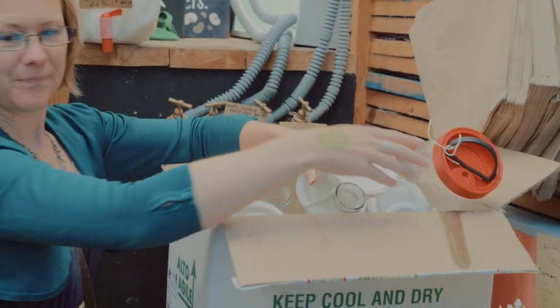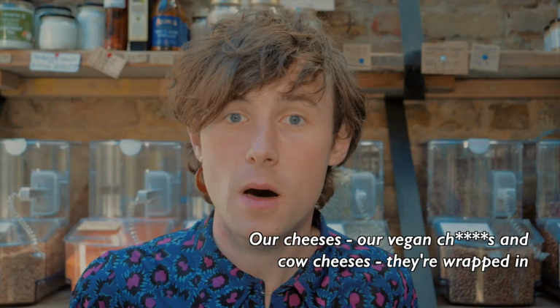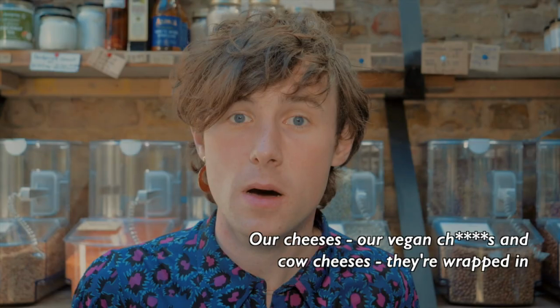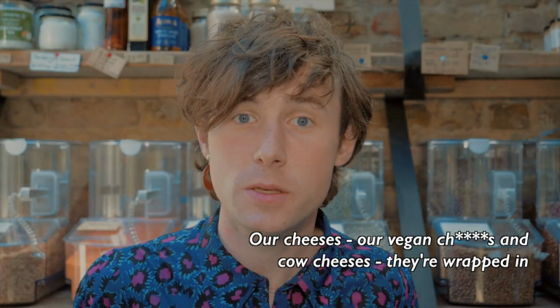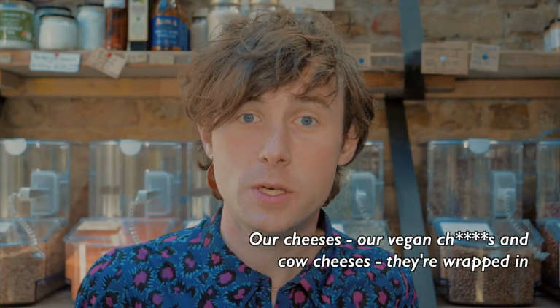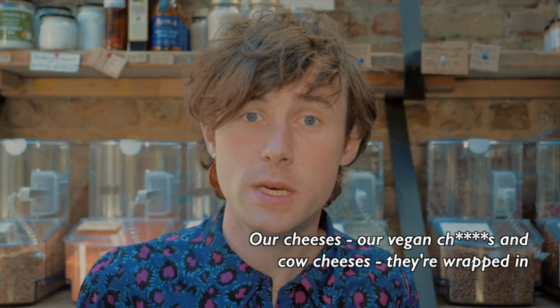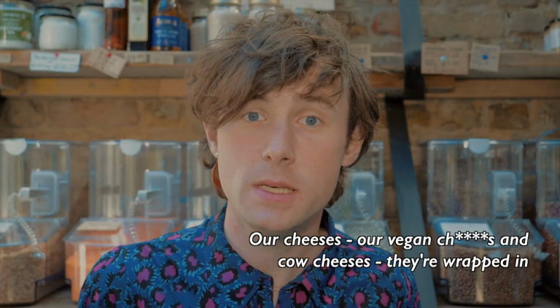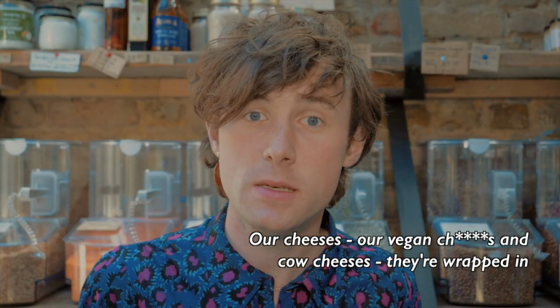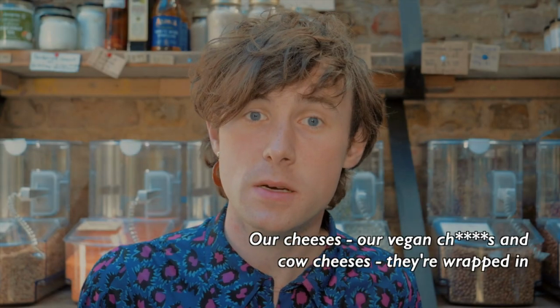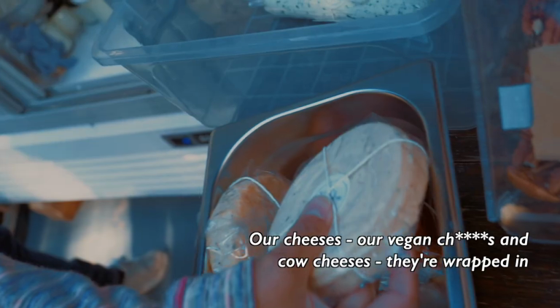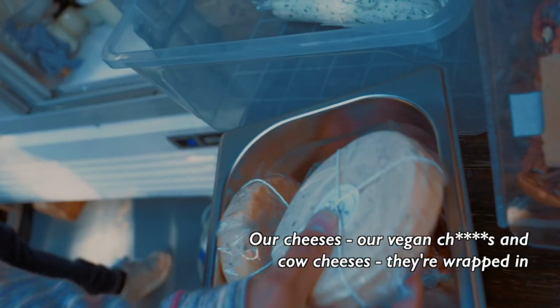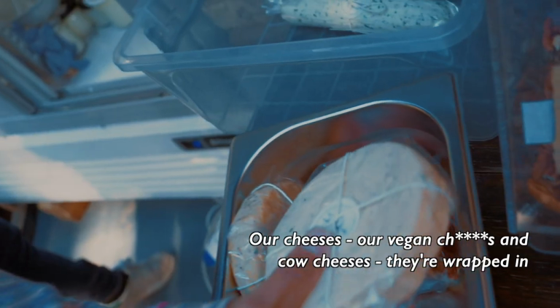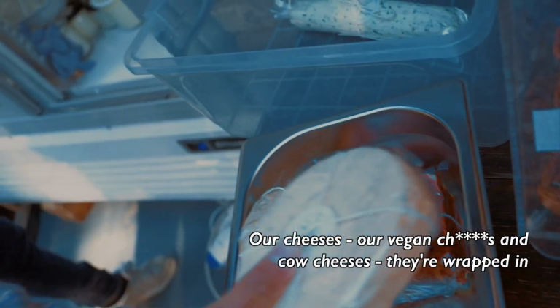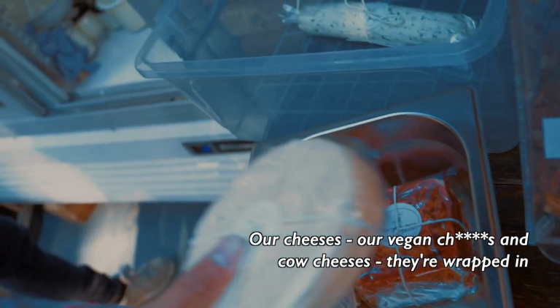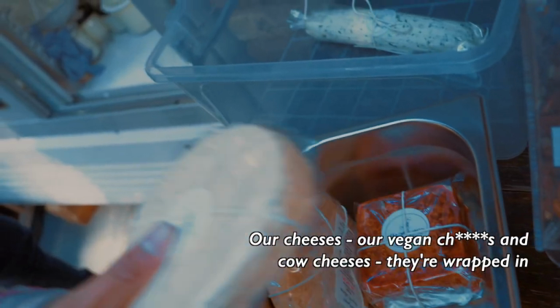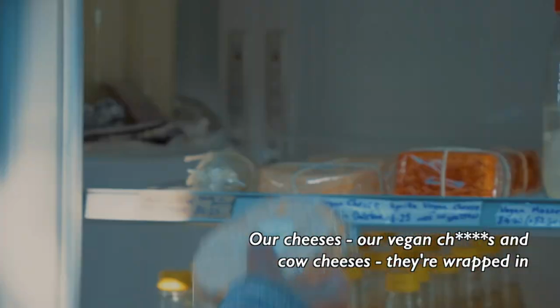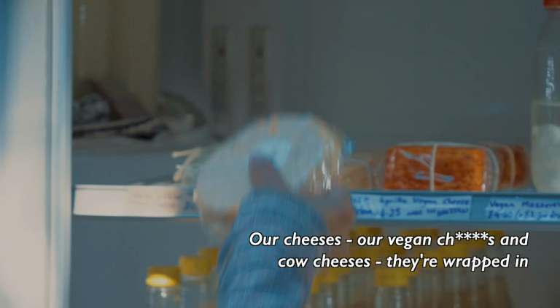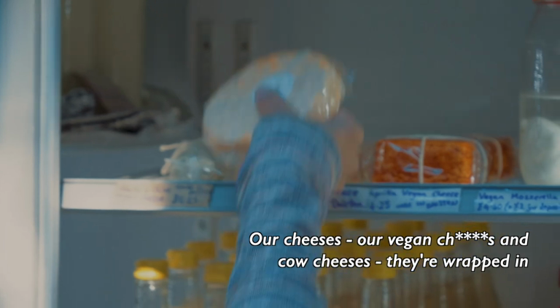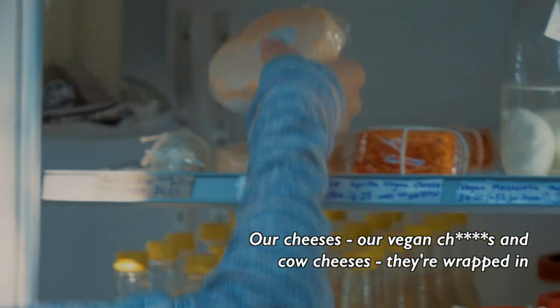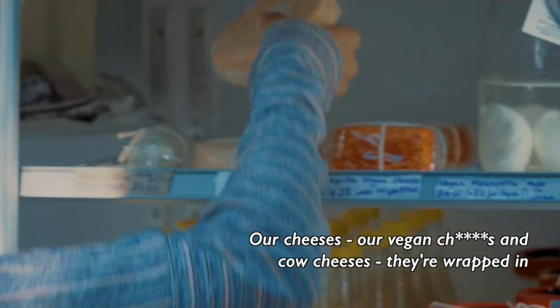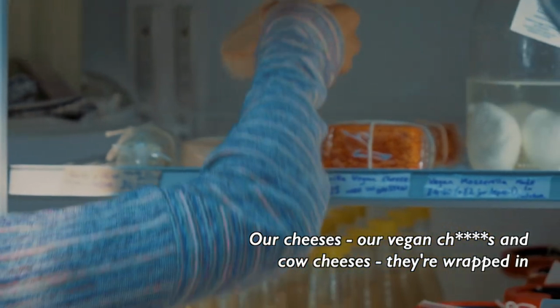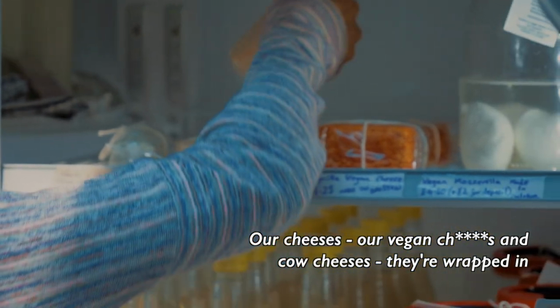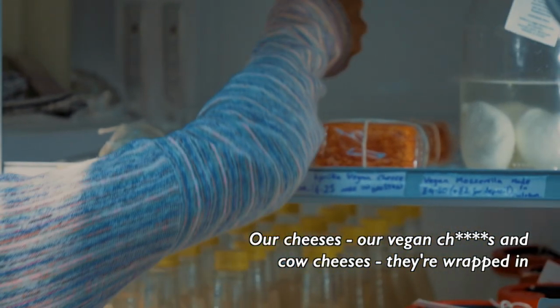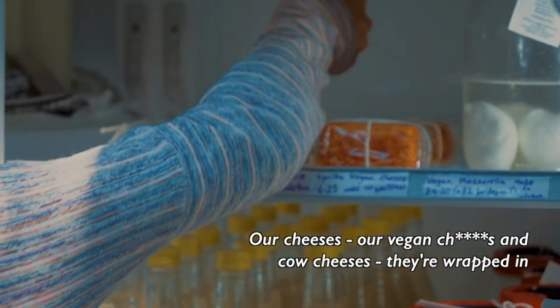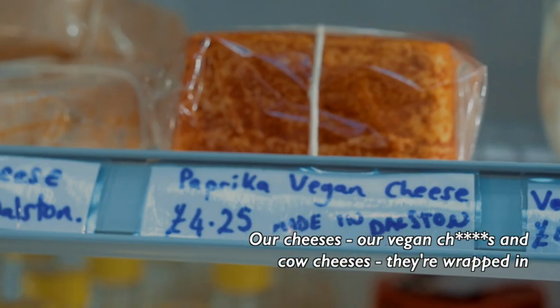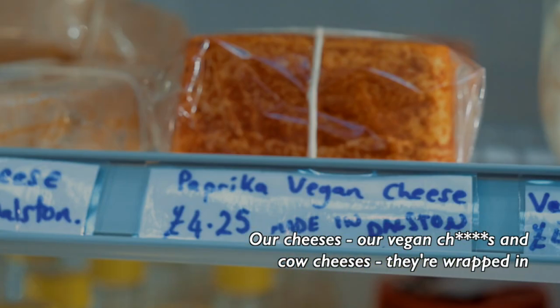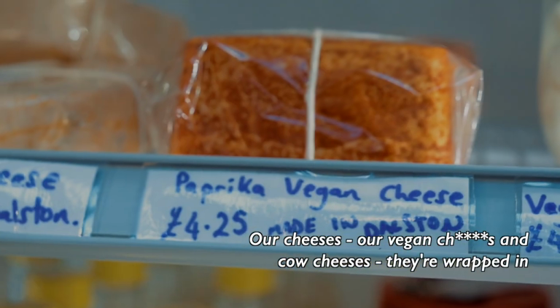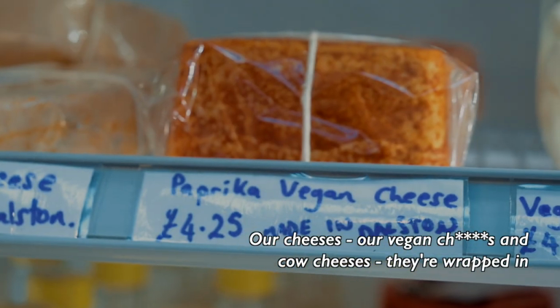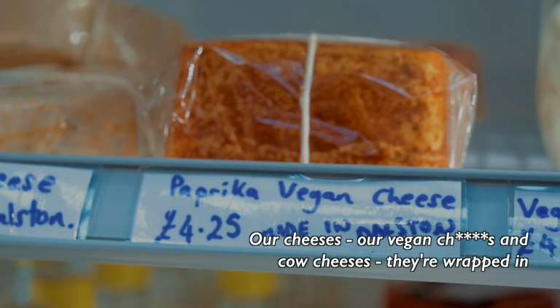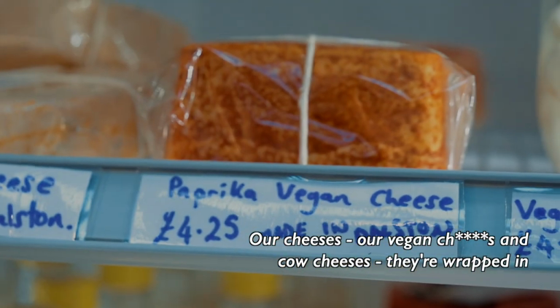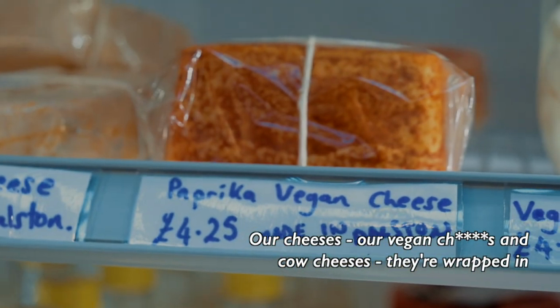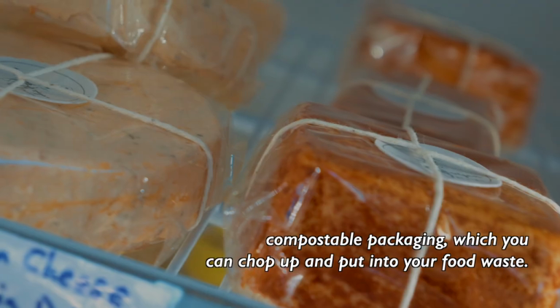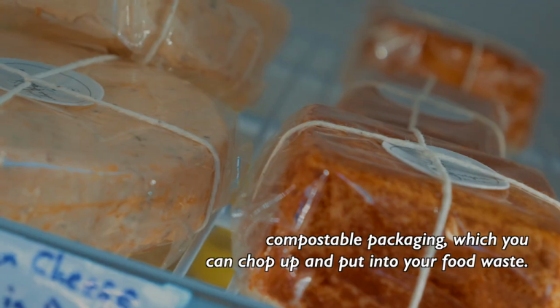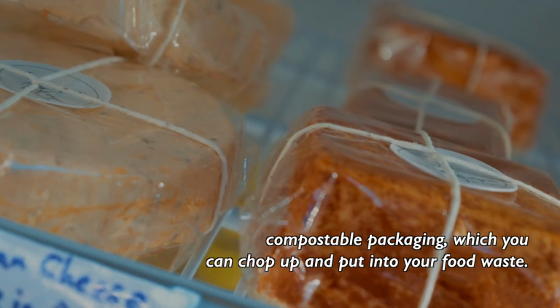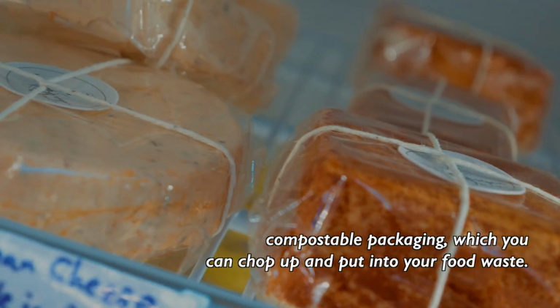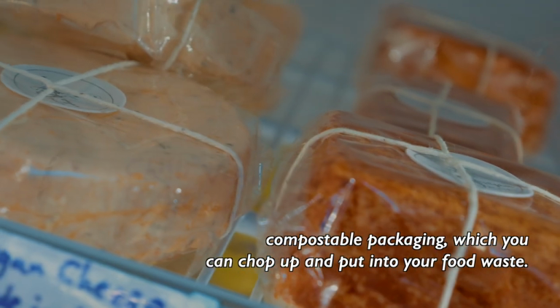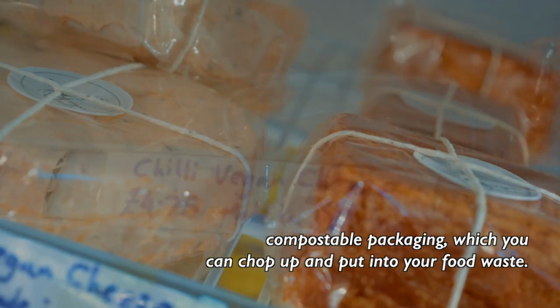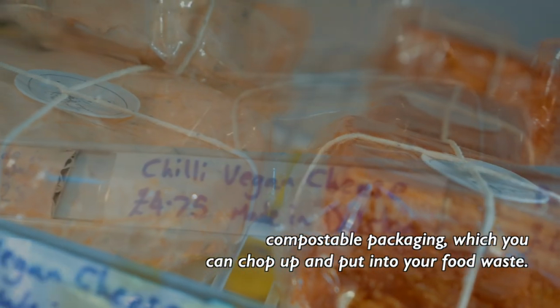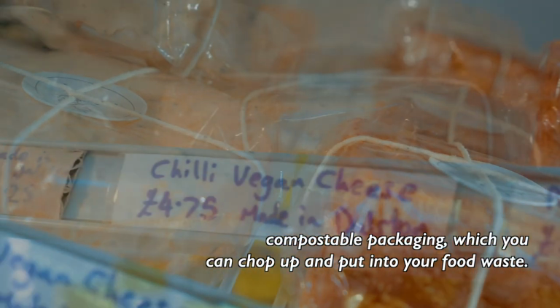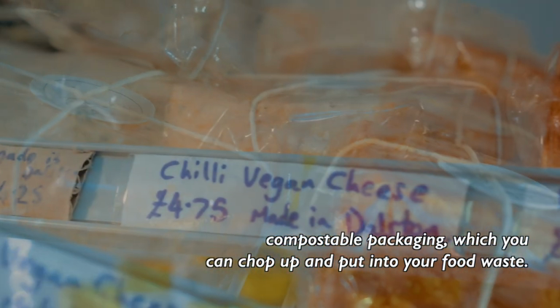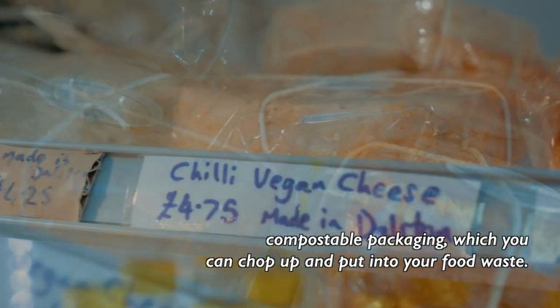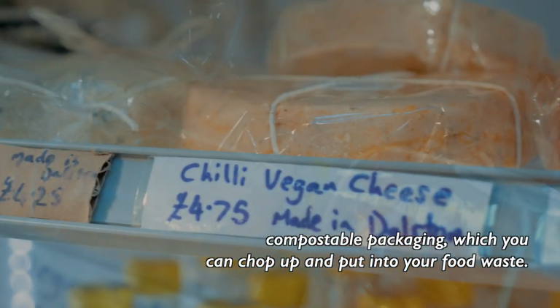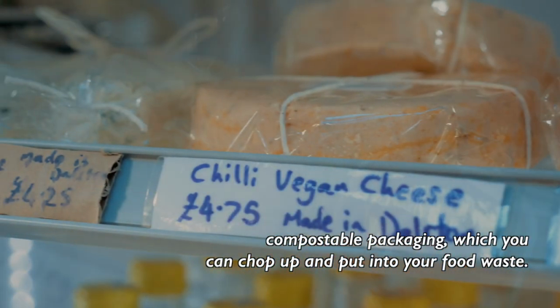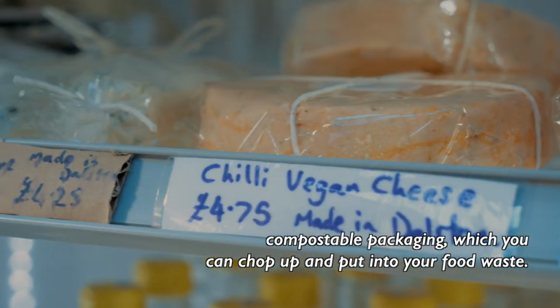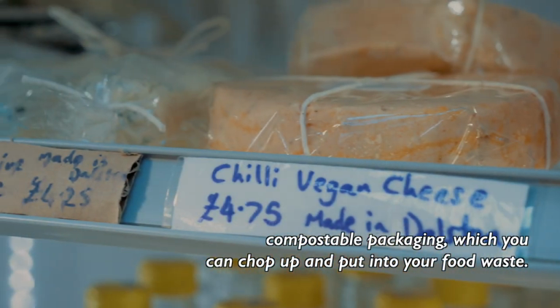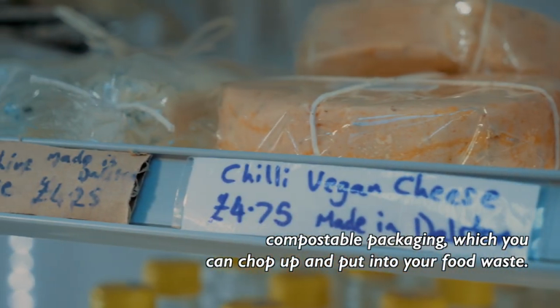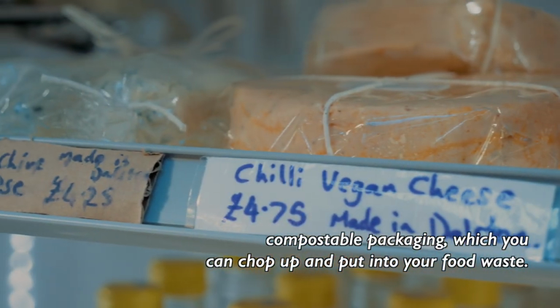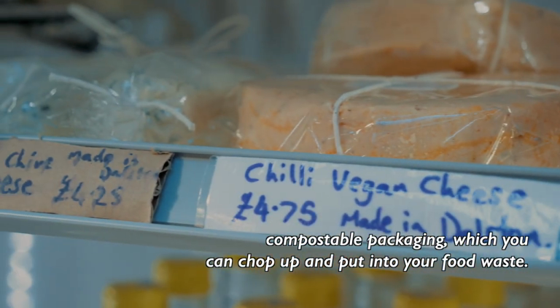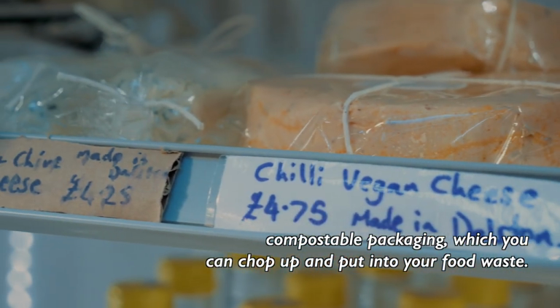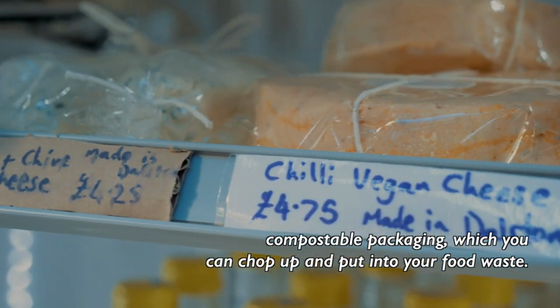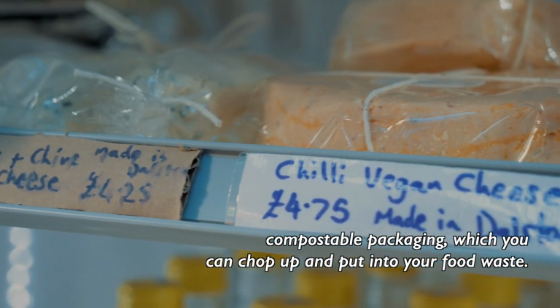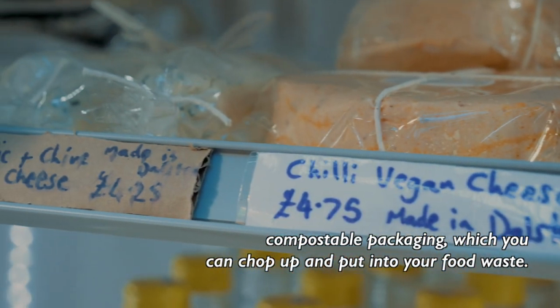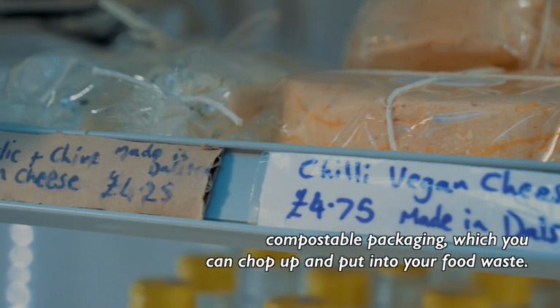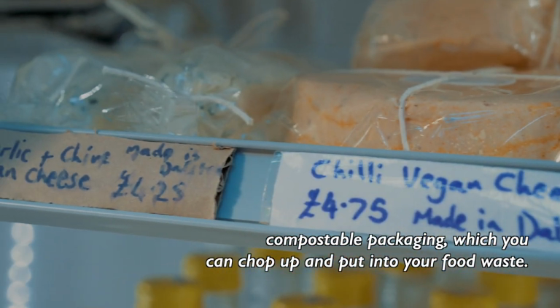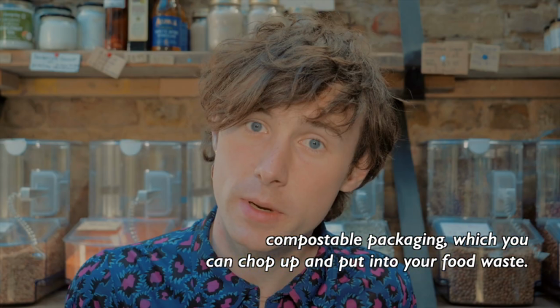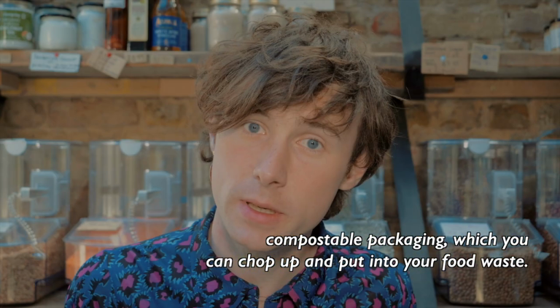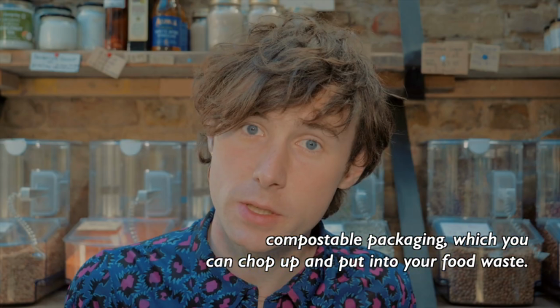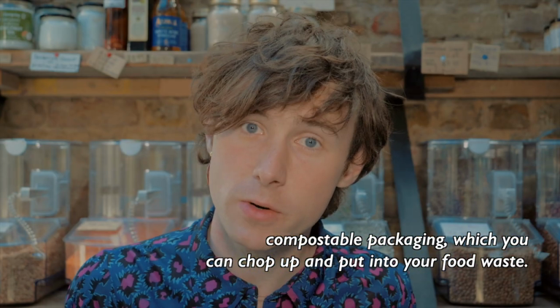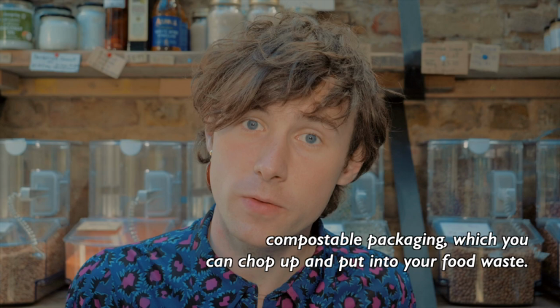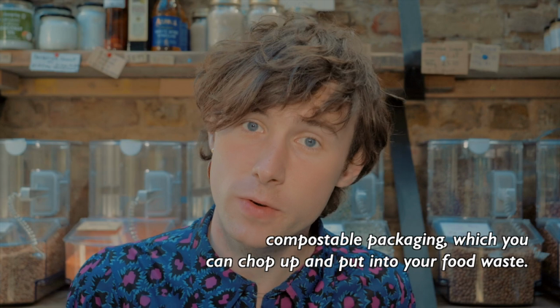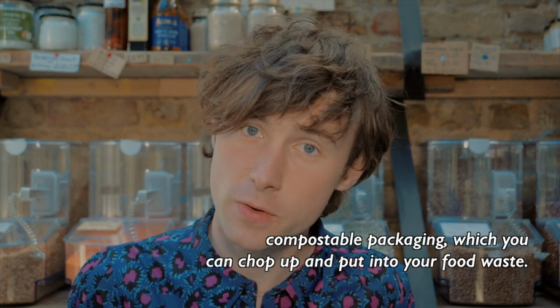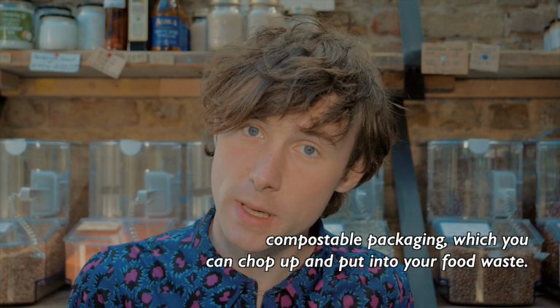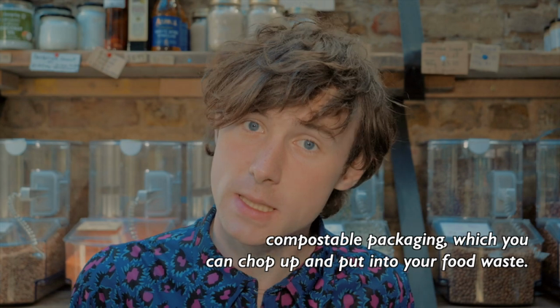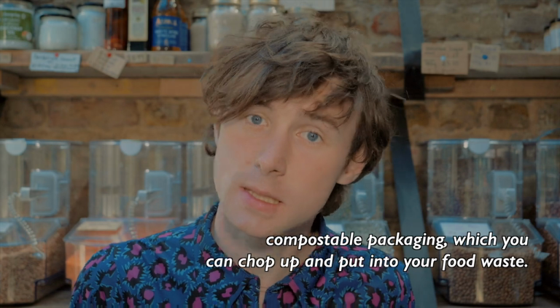Our cheeses — our vegan cheeses and cow cheeses — they're wrapped in compostable packaging, which you can chop up and put into your food waste.